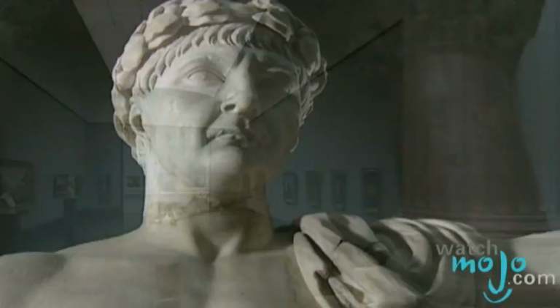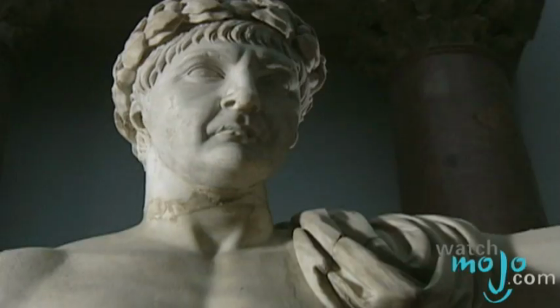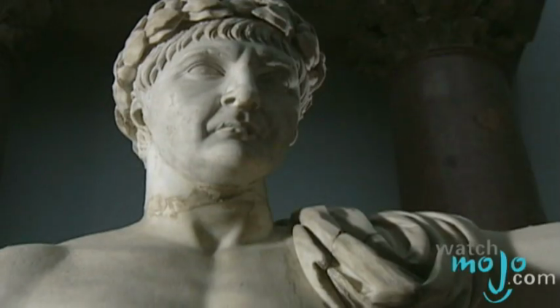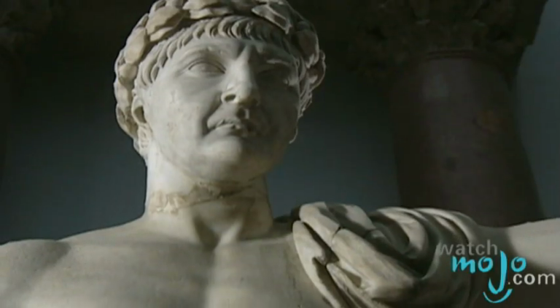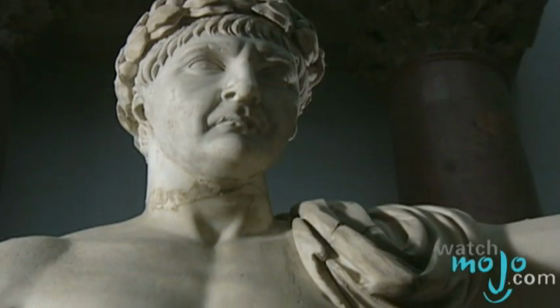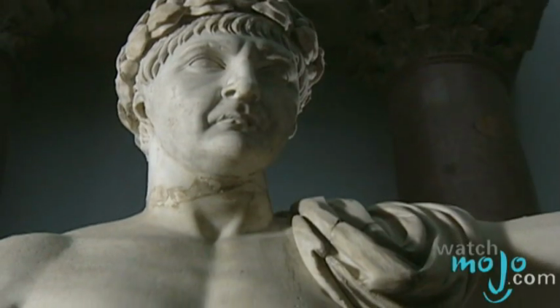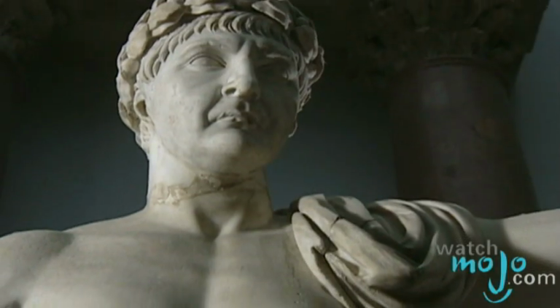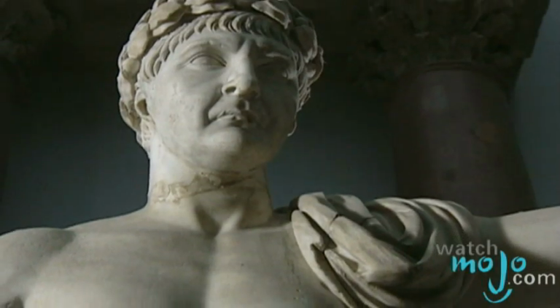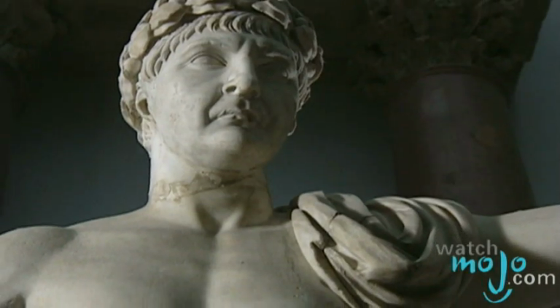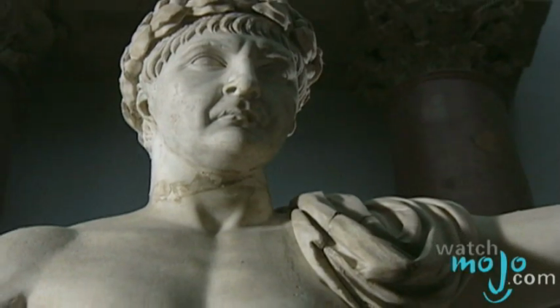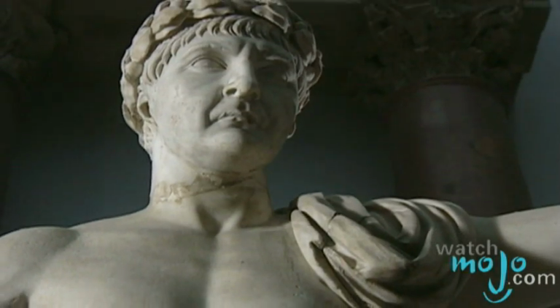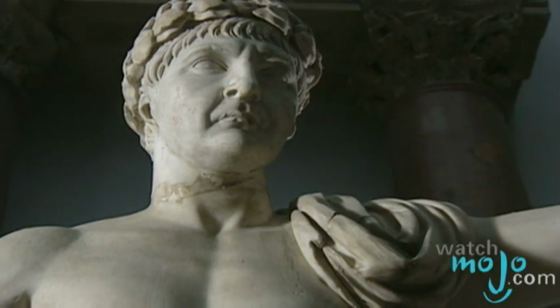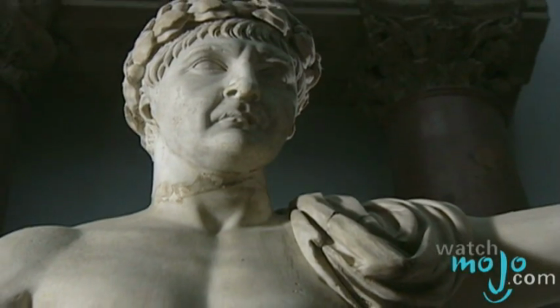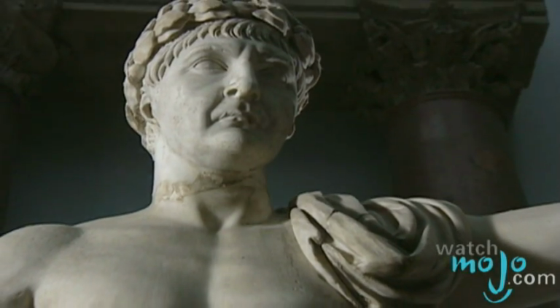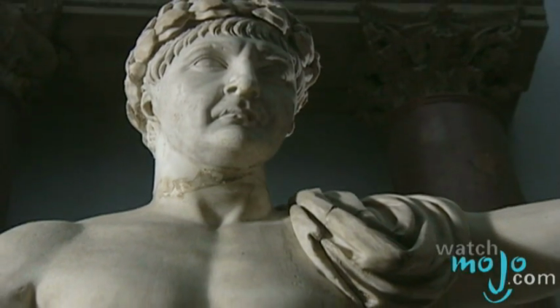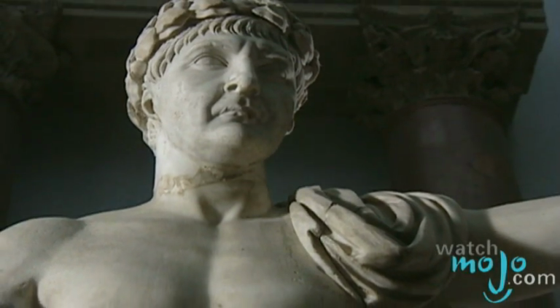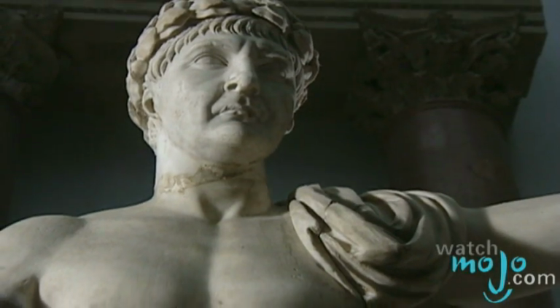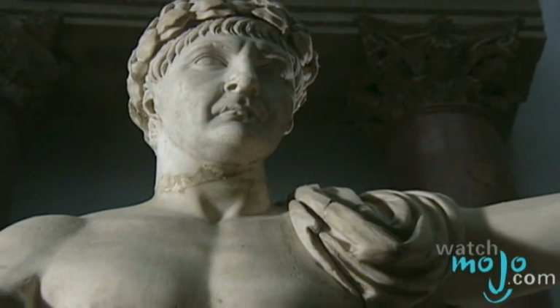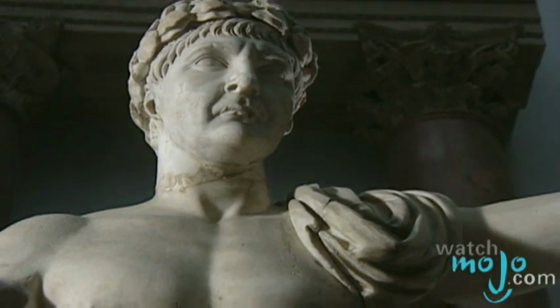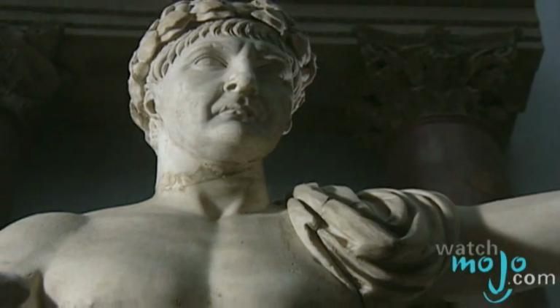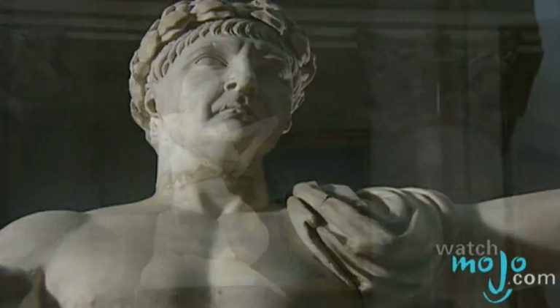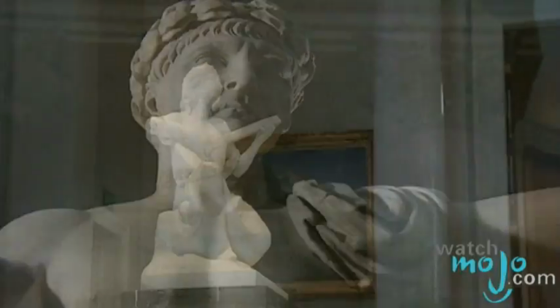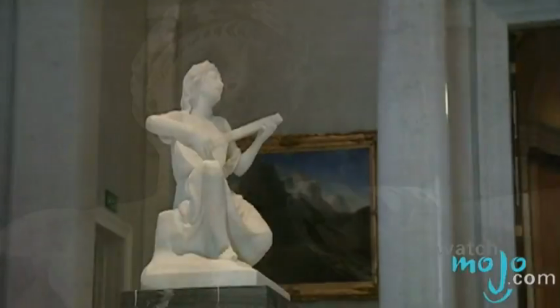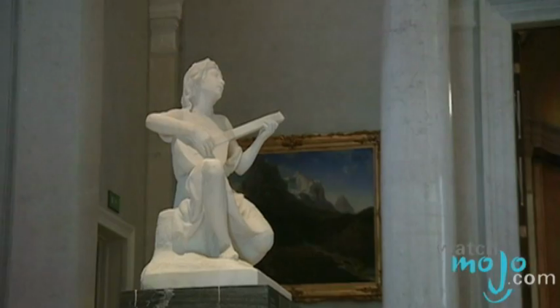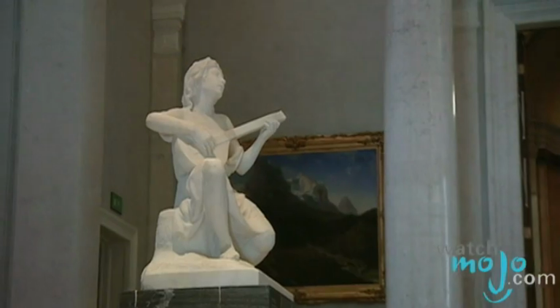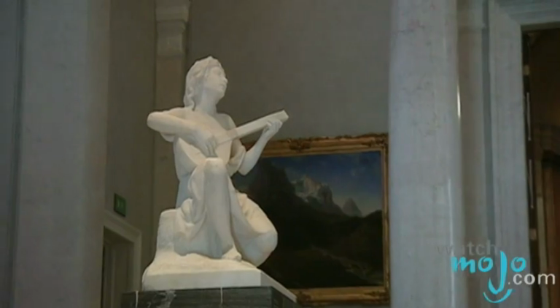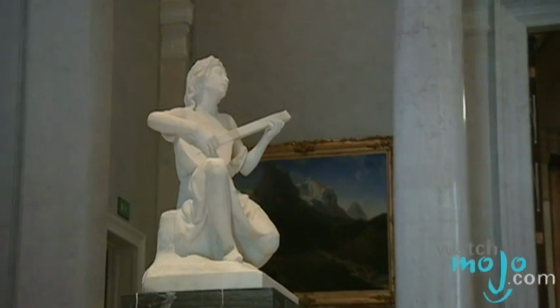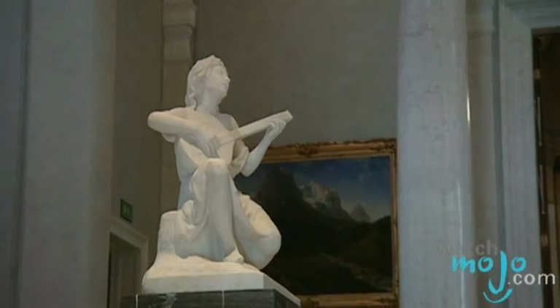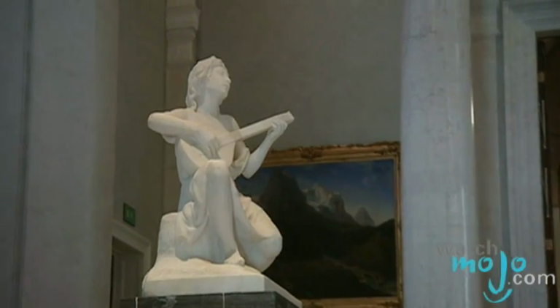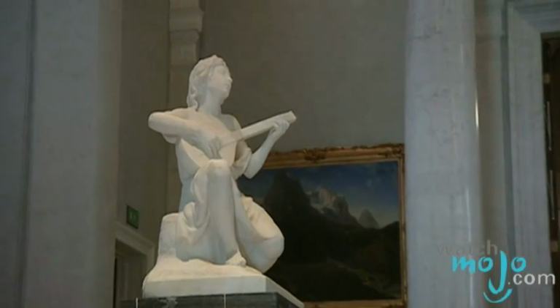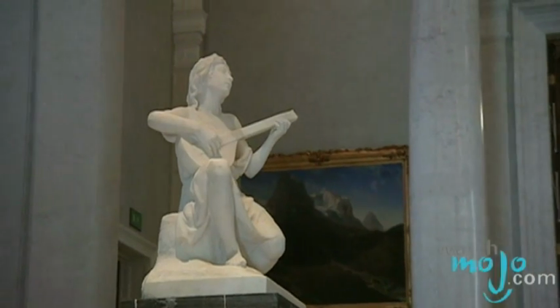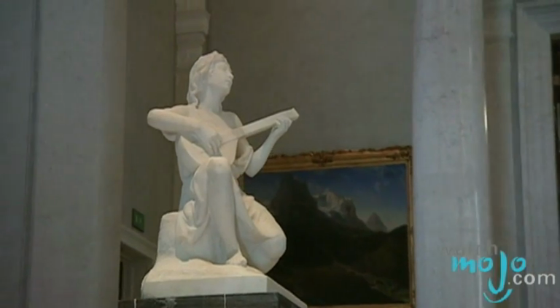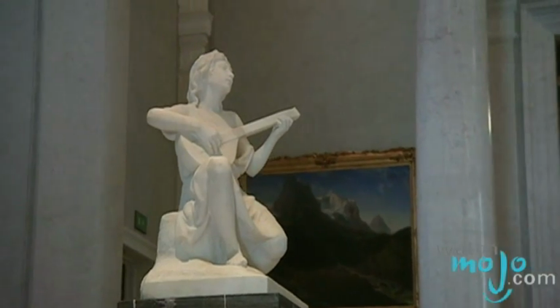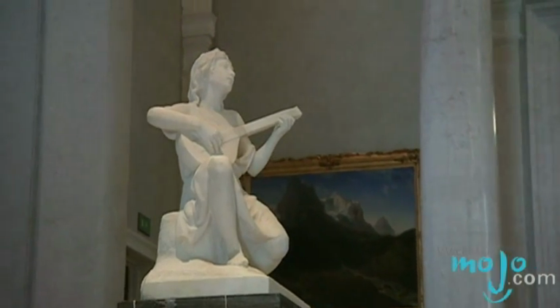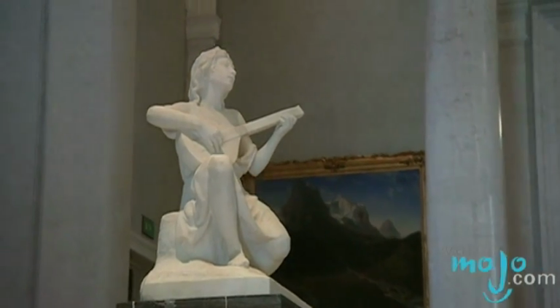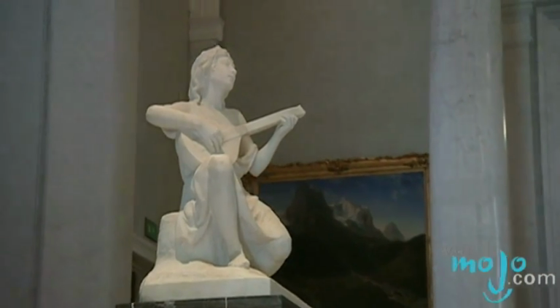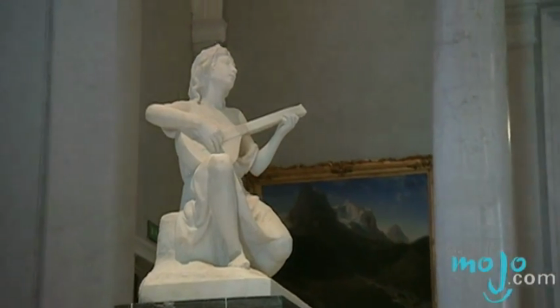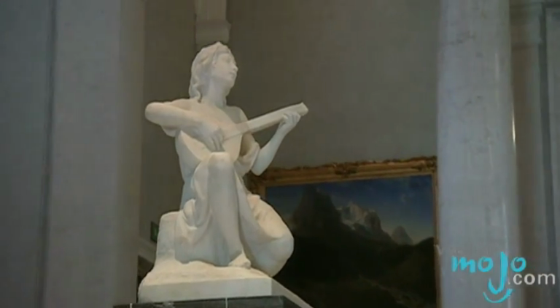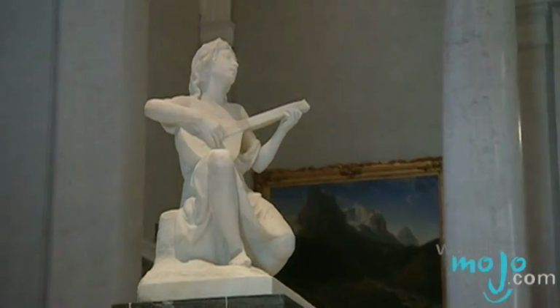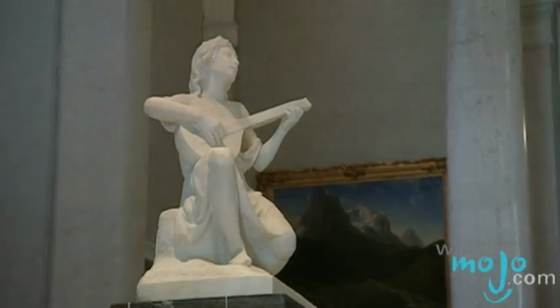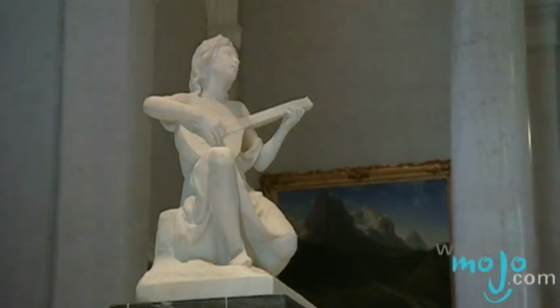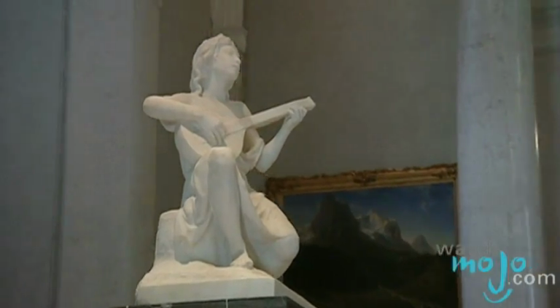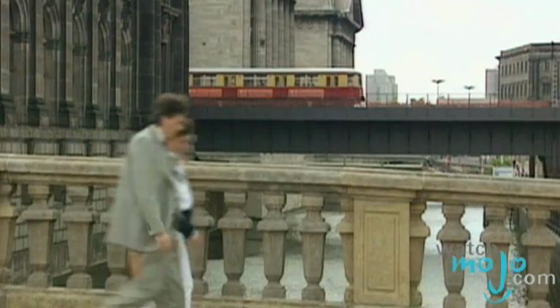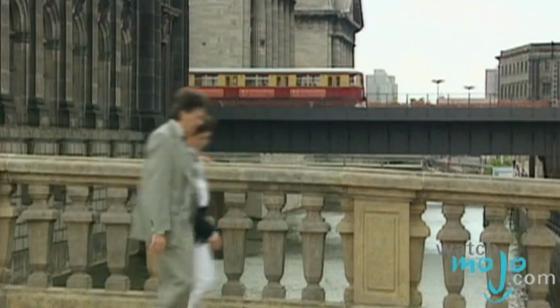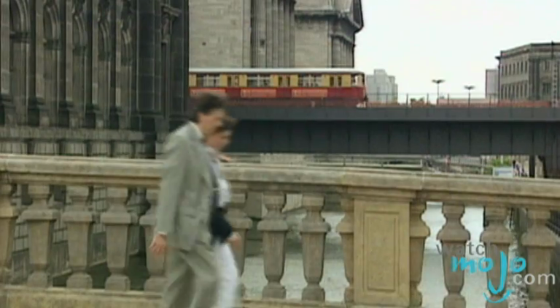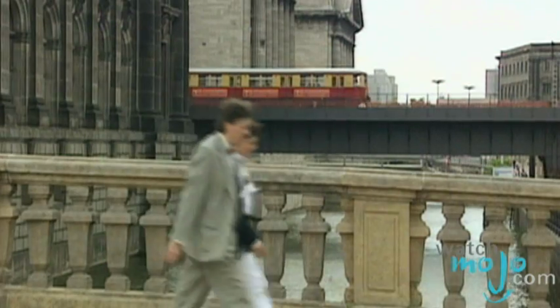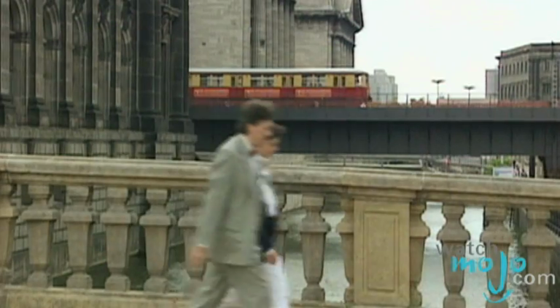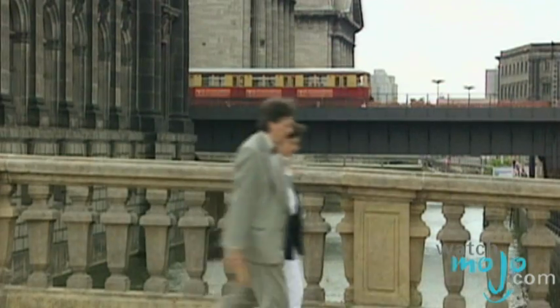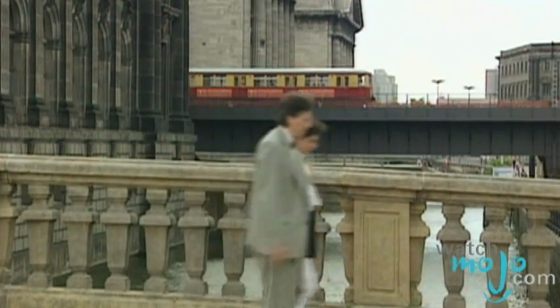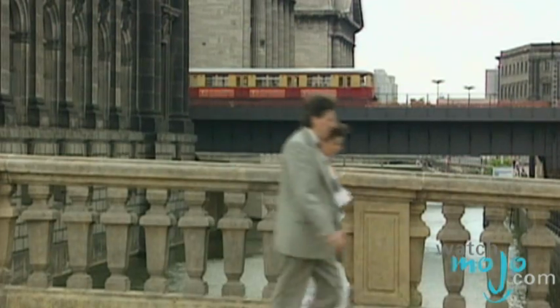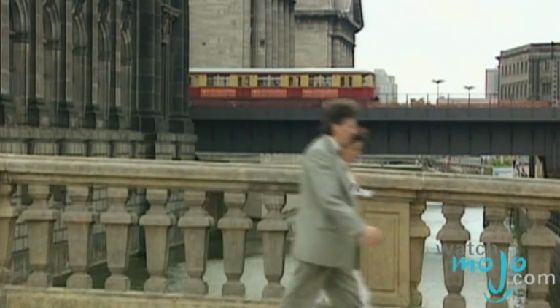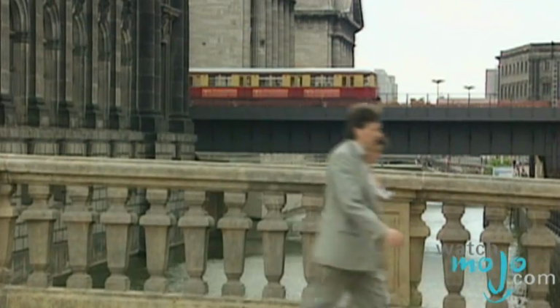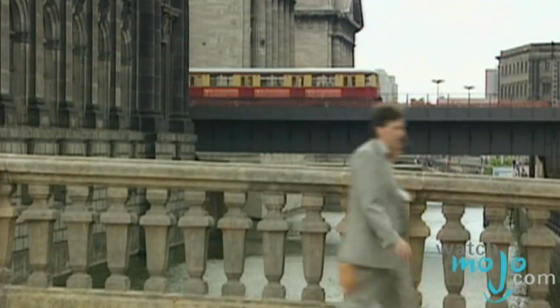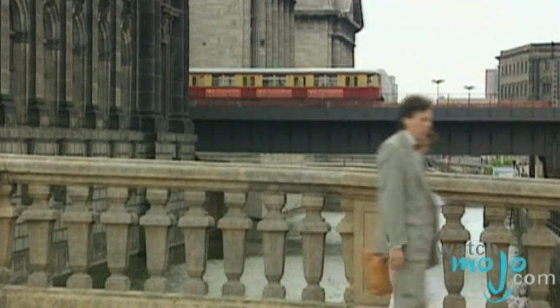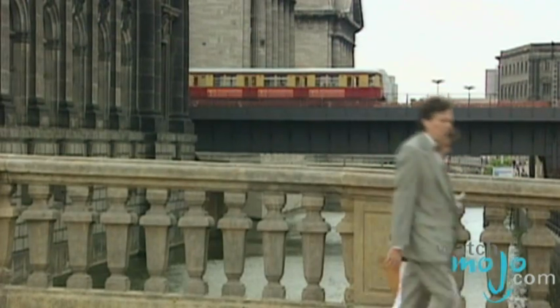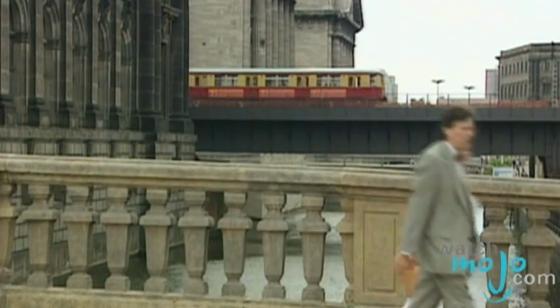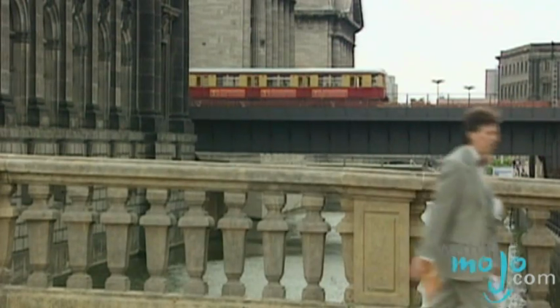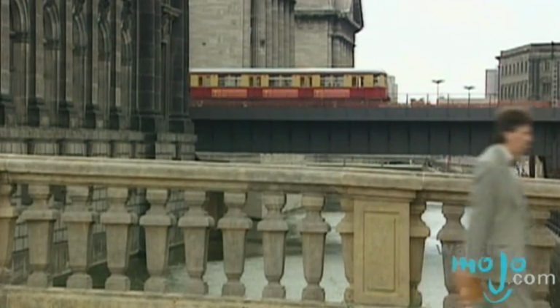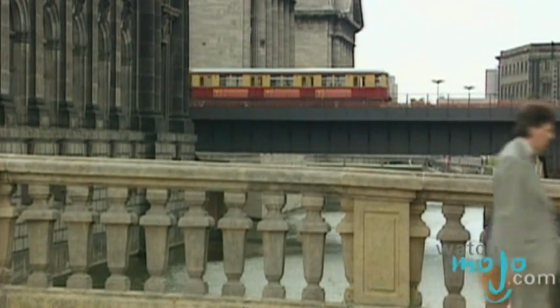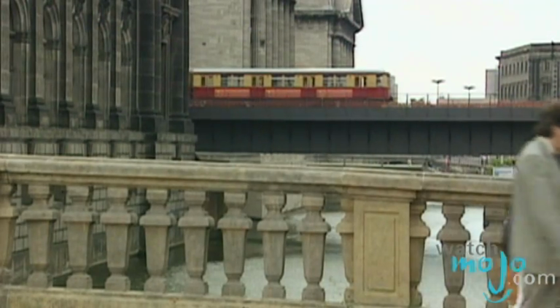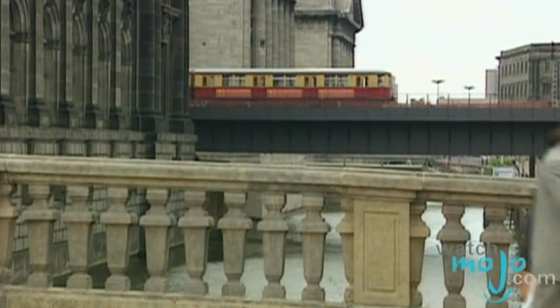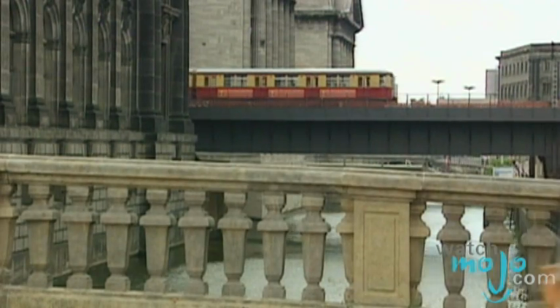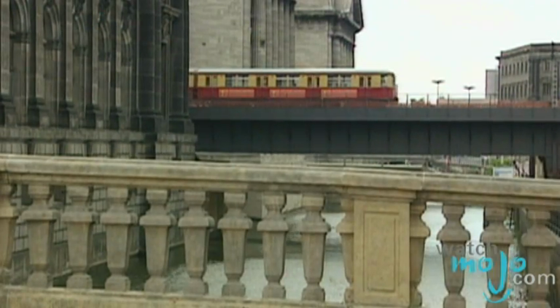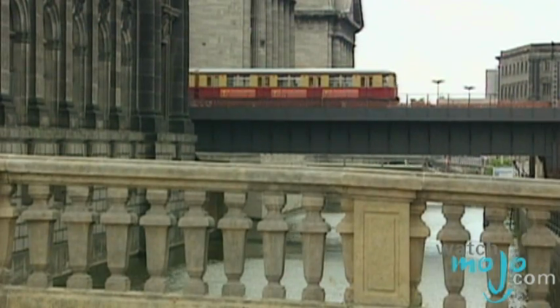Each of Museum Island's cultural landmarks houses unique and significant exhibits. It is a perfect spot for all lovers of culture.